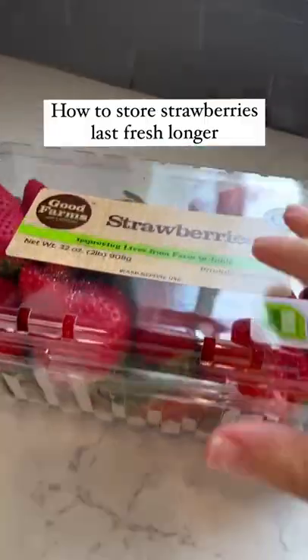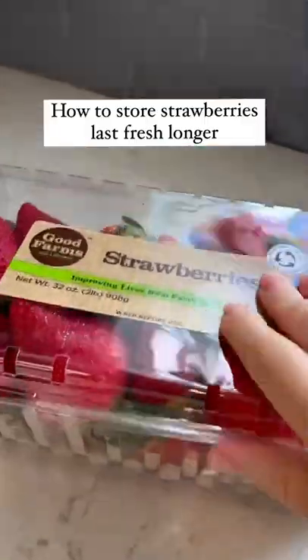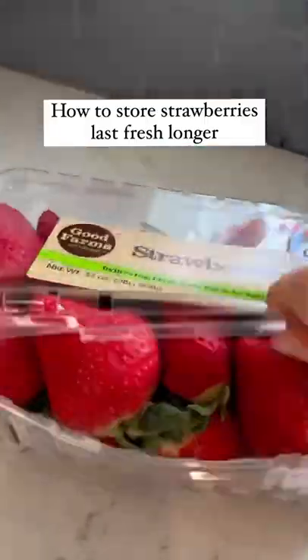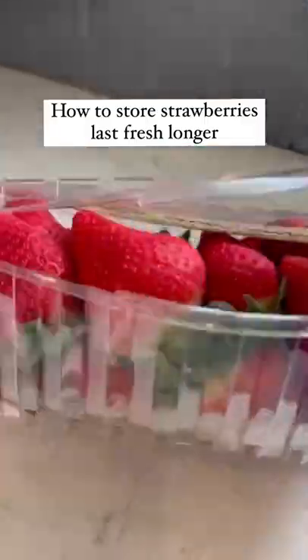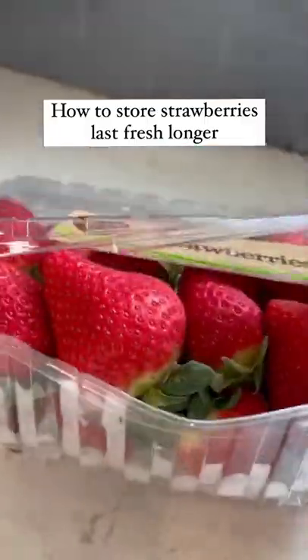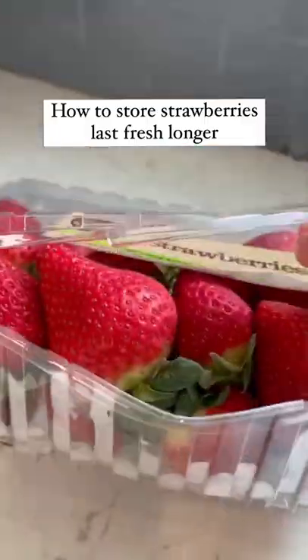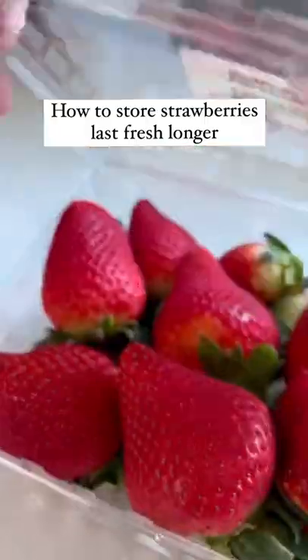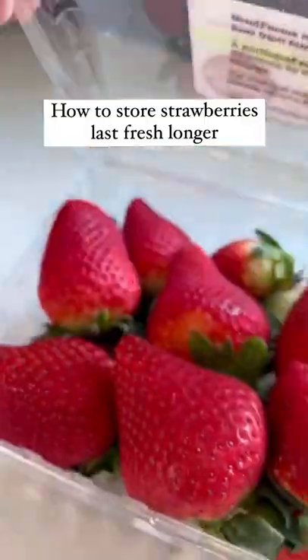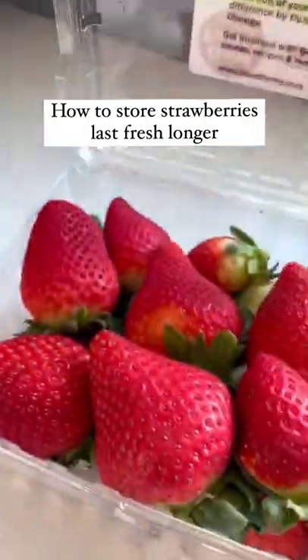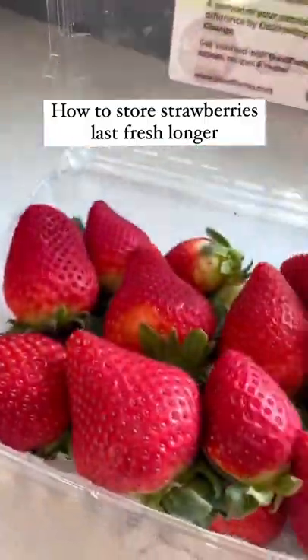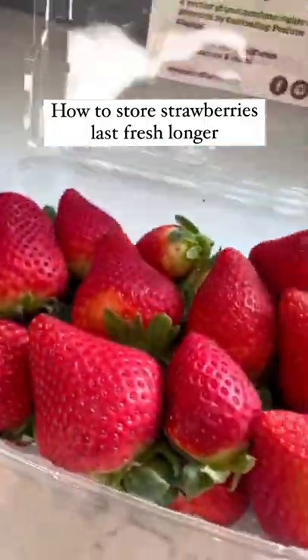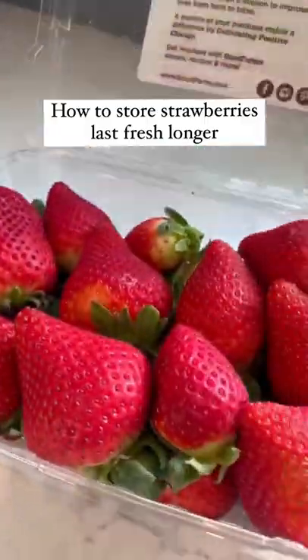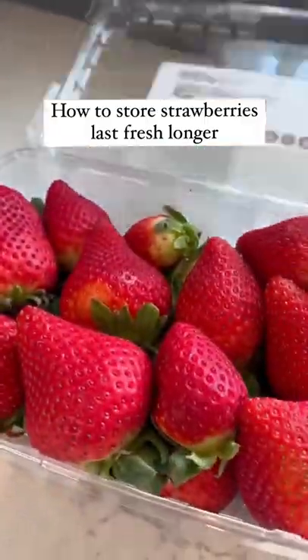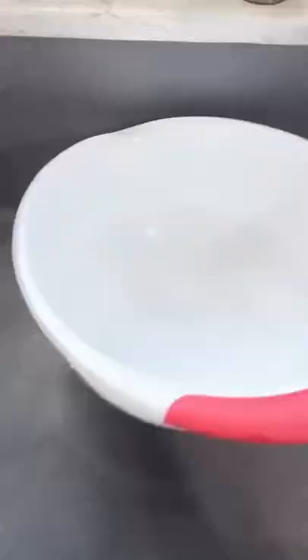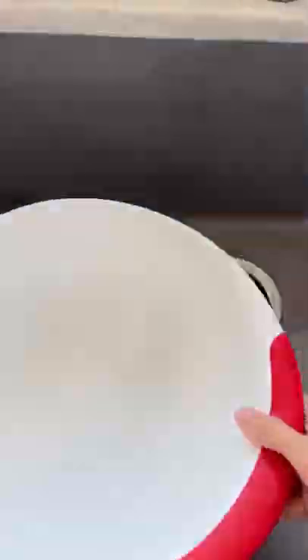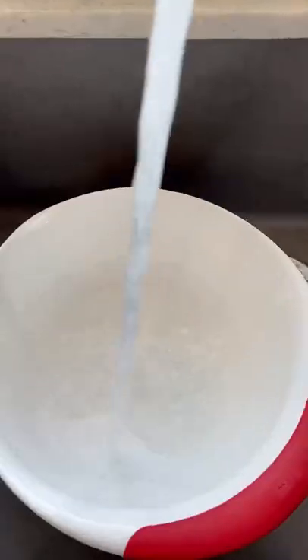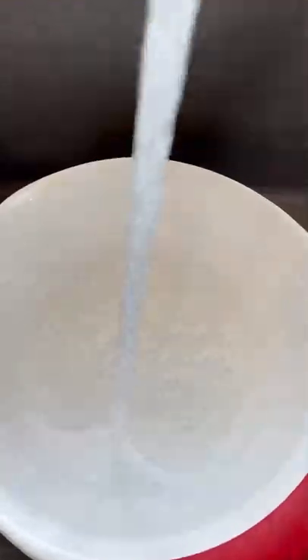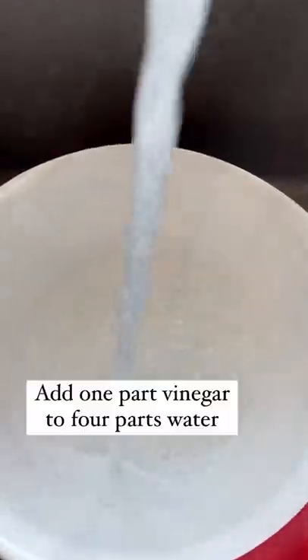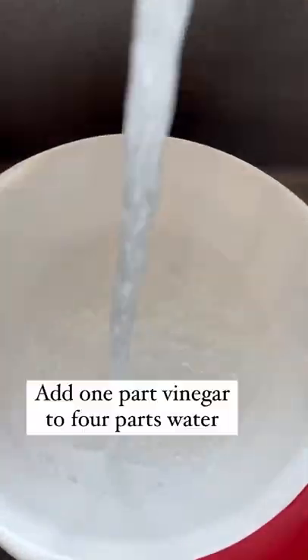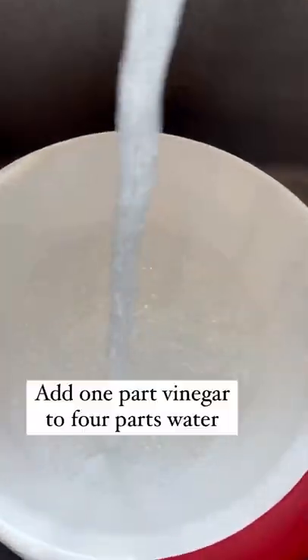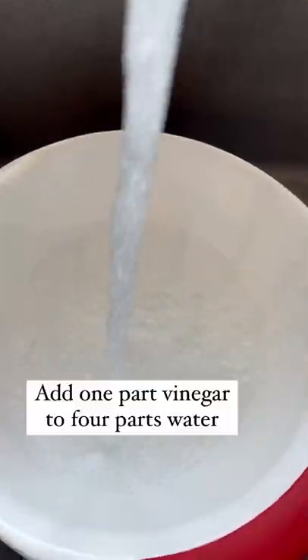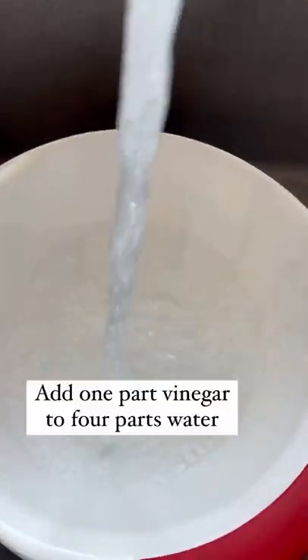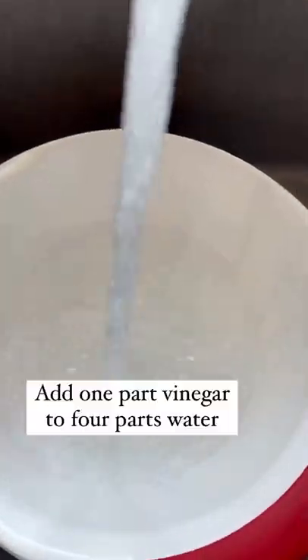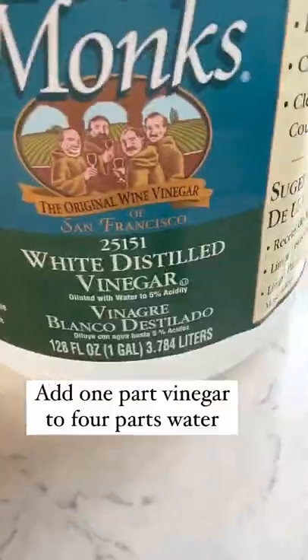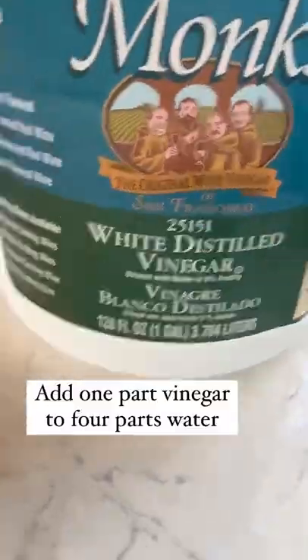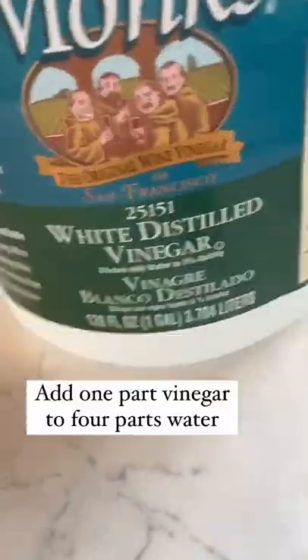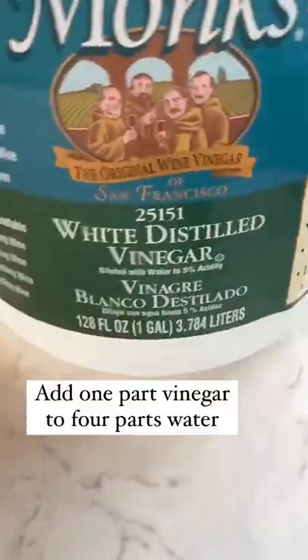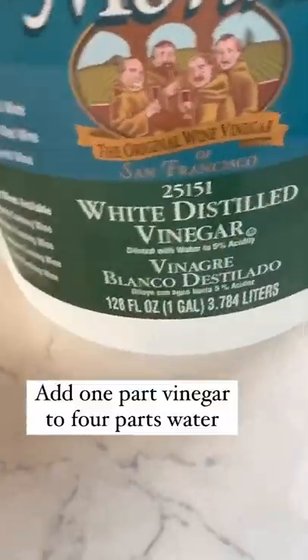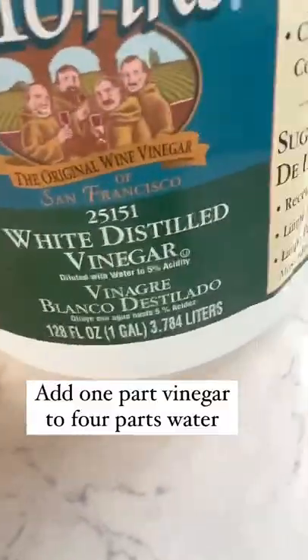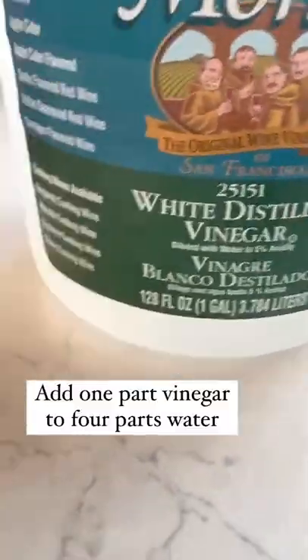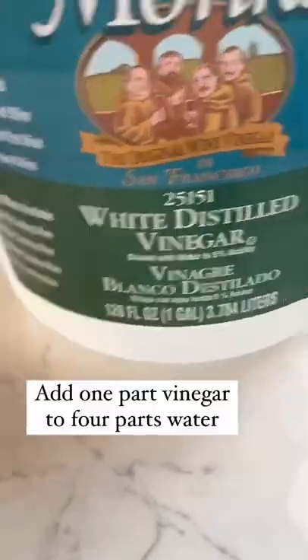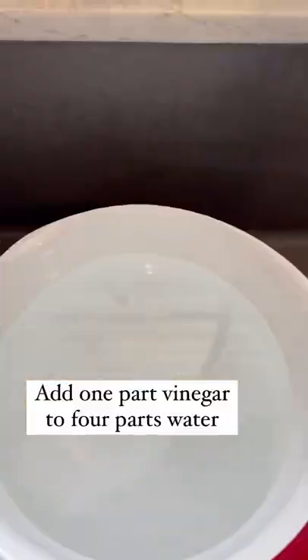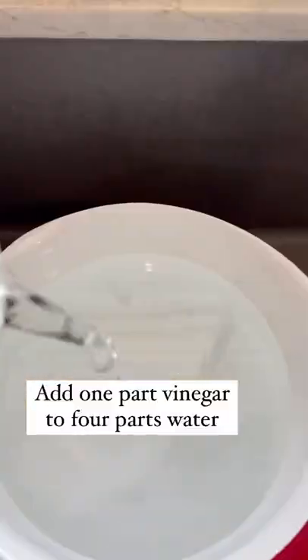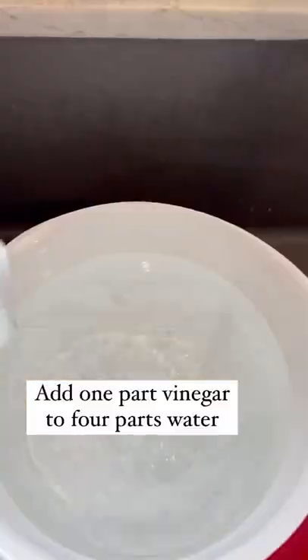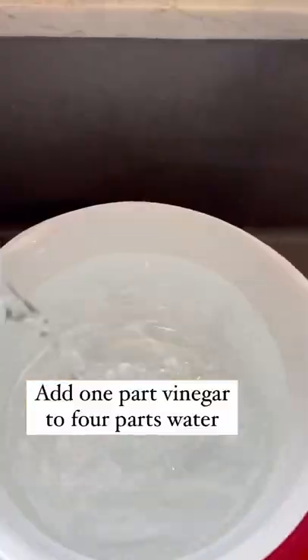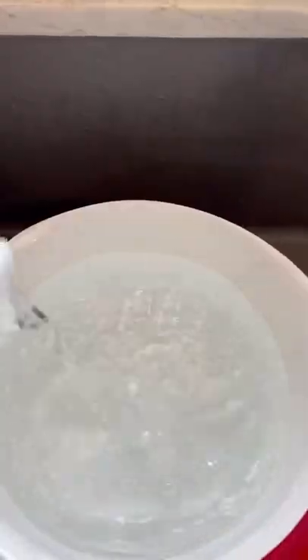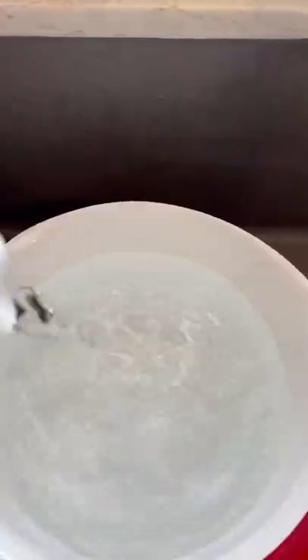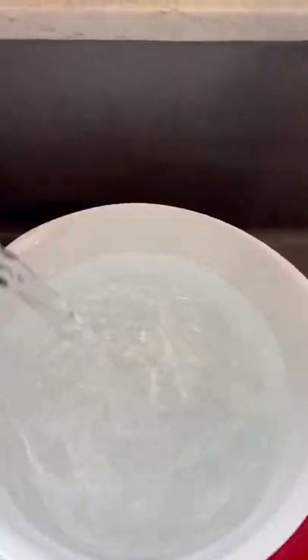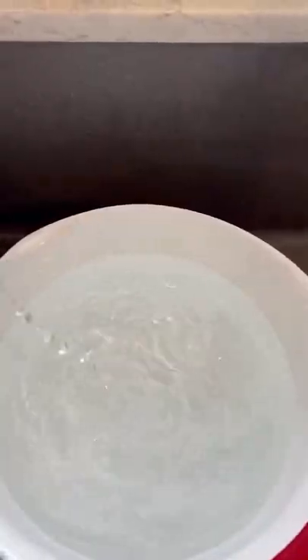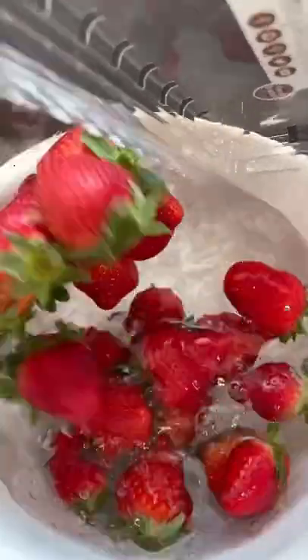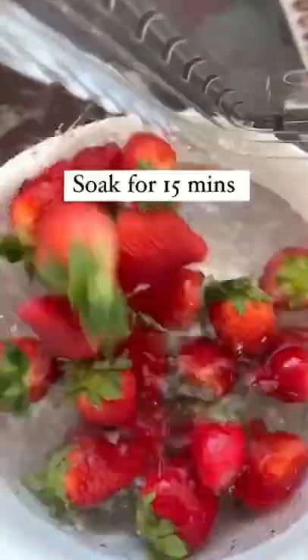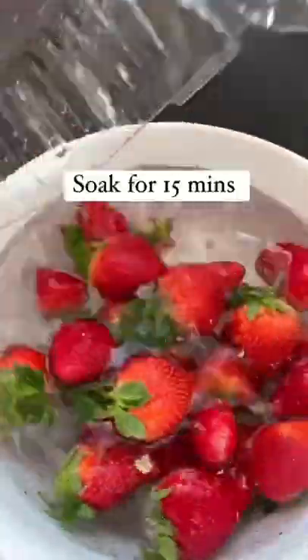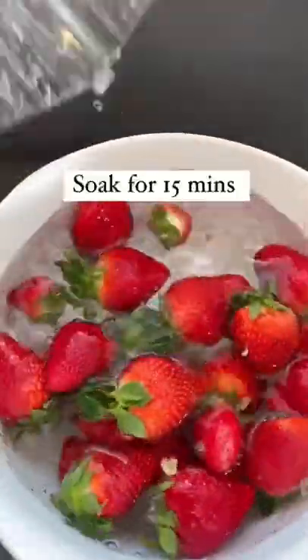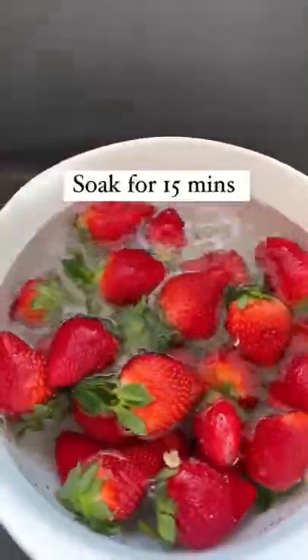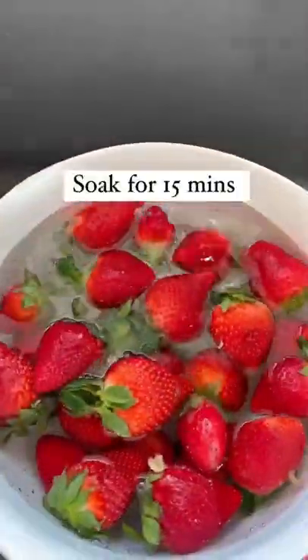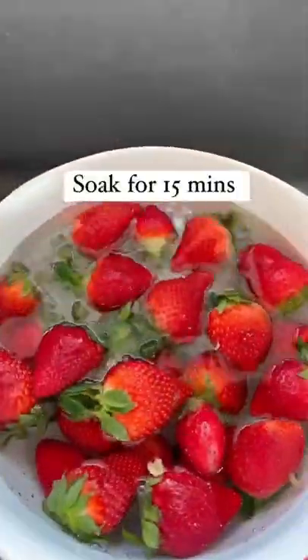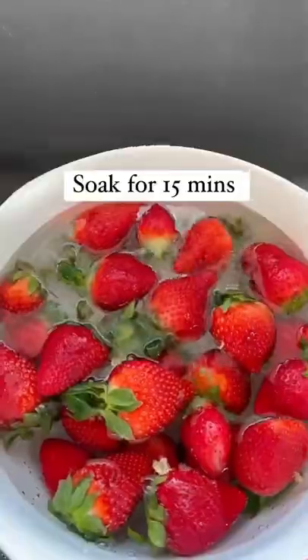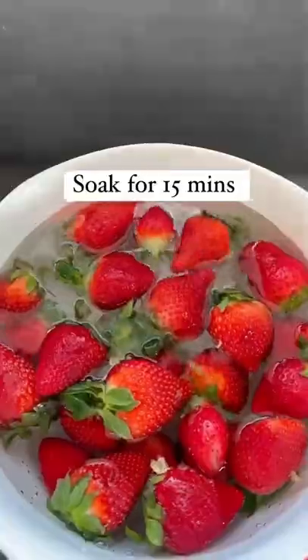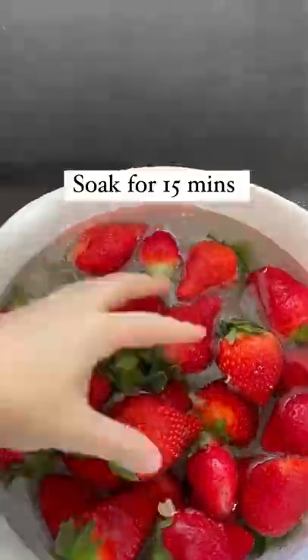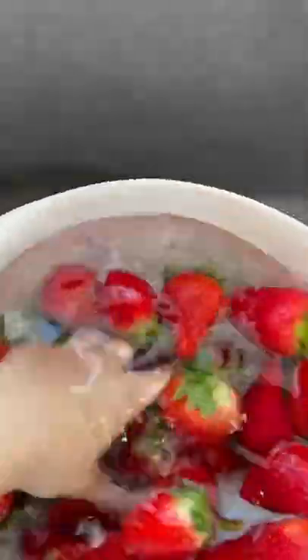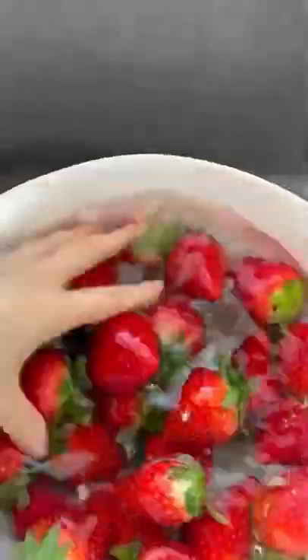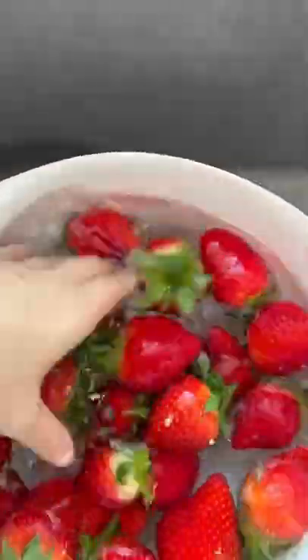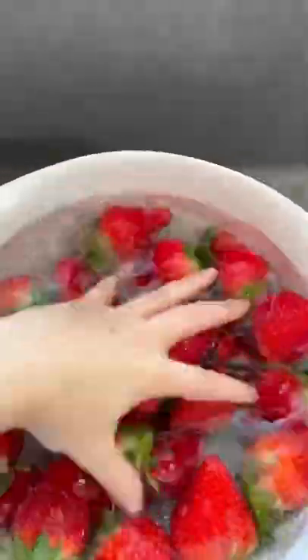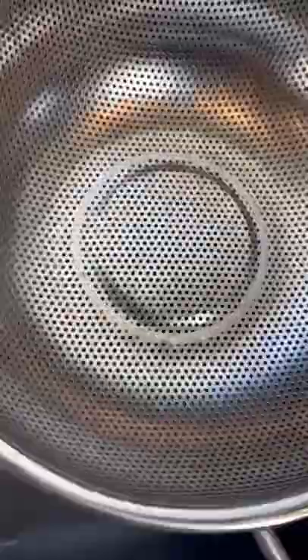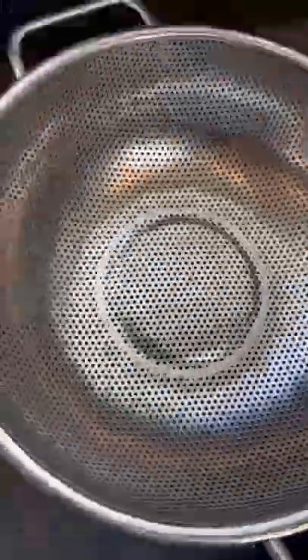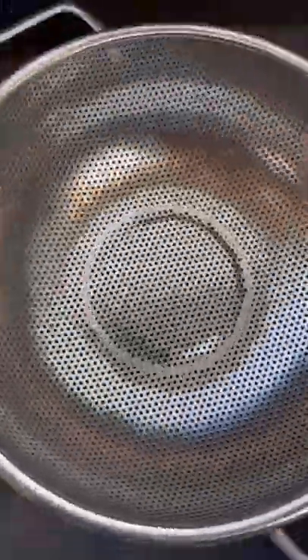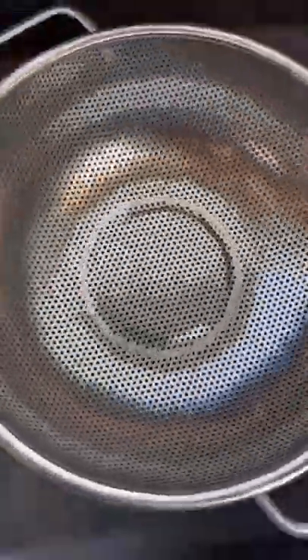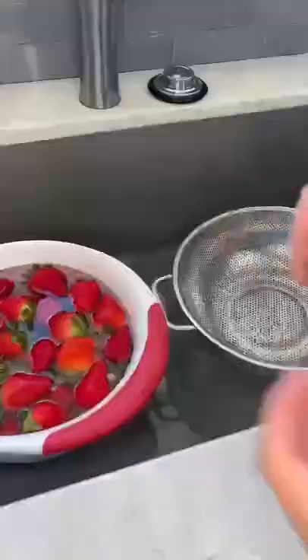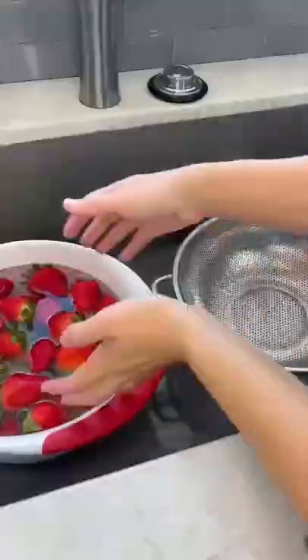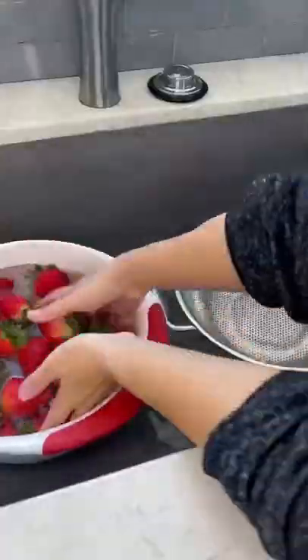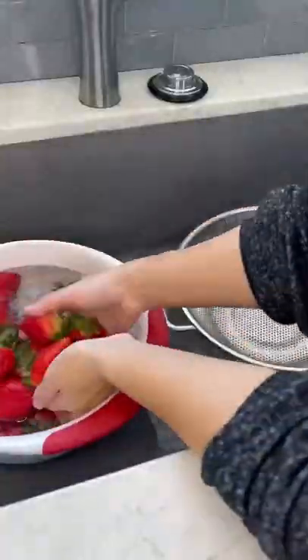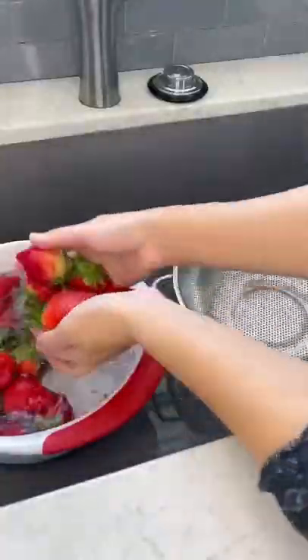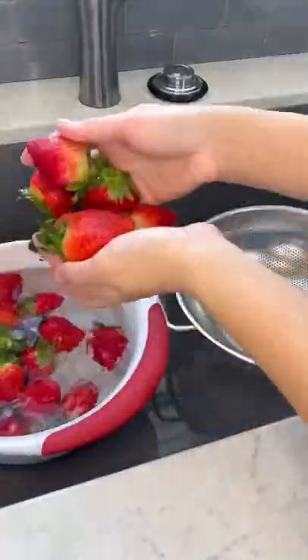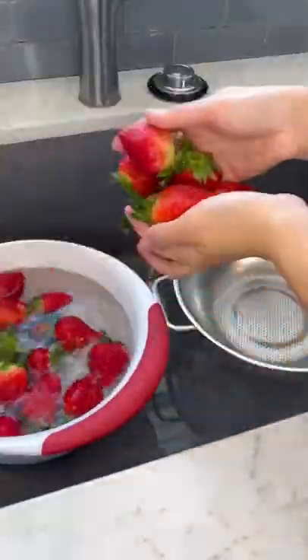To make strawberries last fresh longer, mix four parts water to one part vinegar. Let it sit for 15 minutes. Rinse well with cold water.